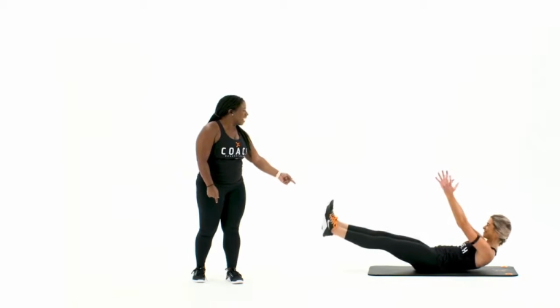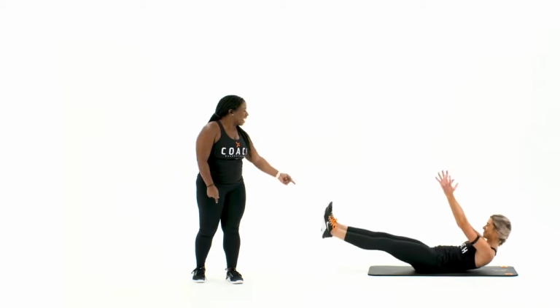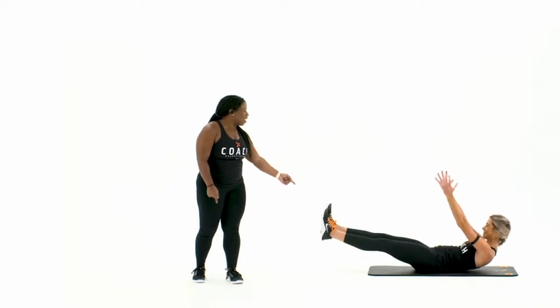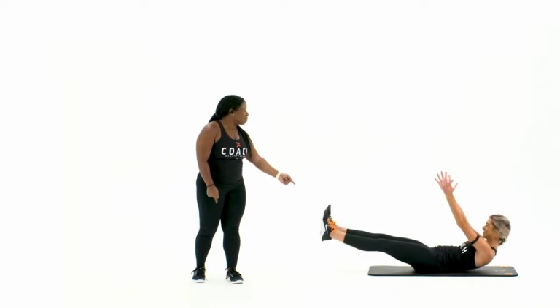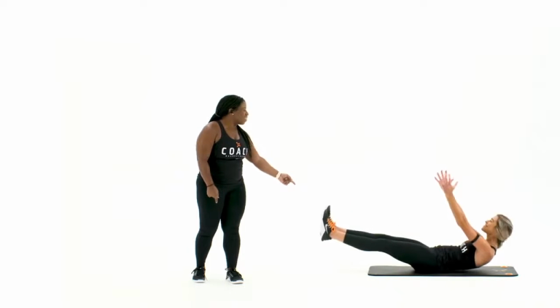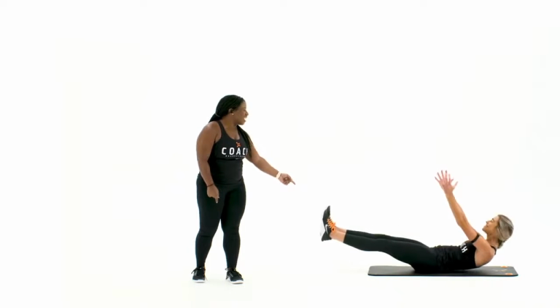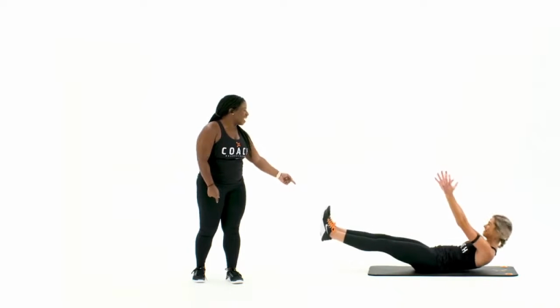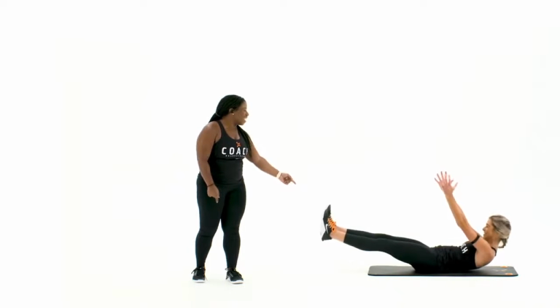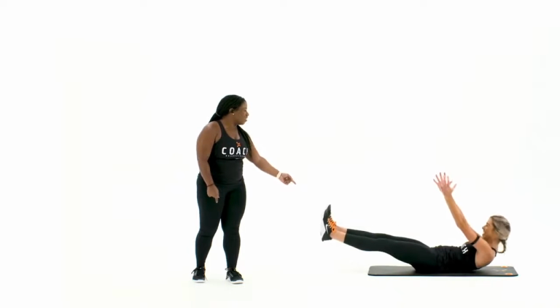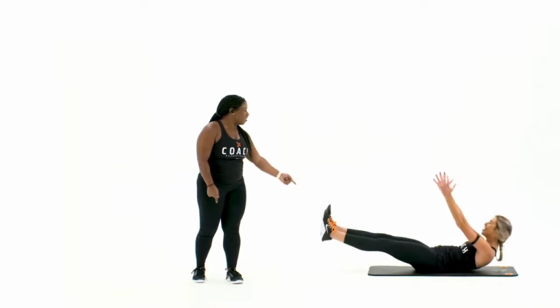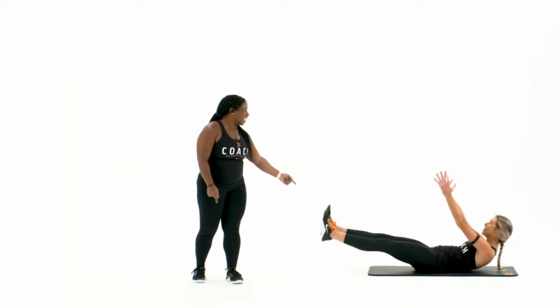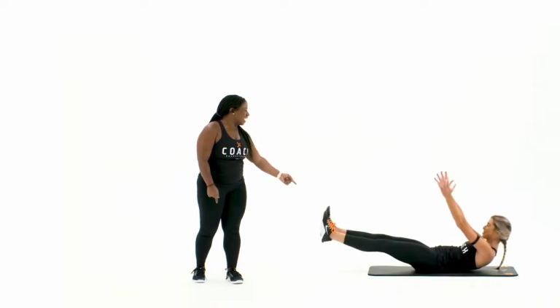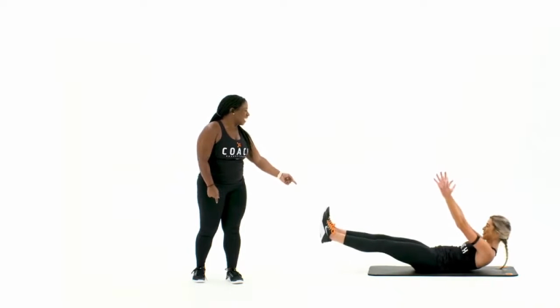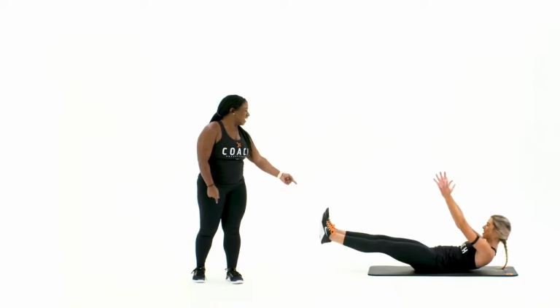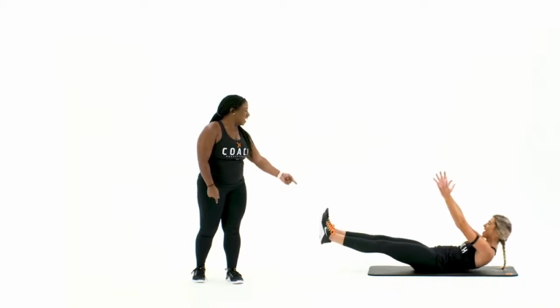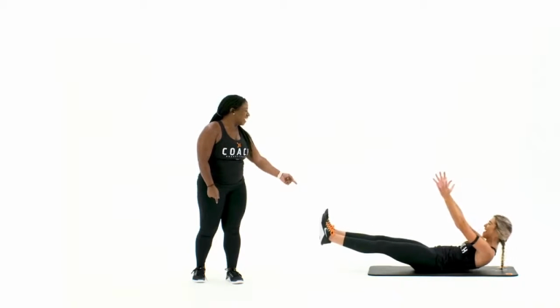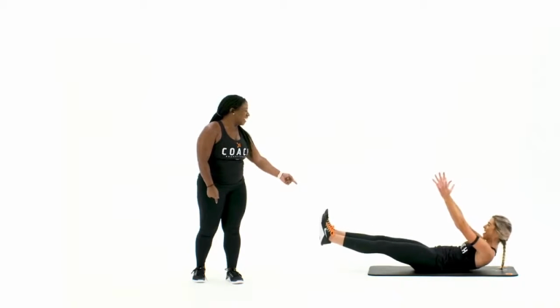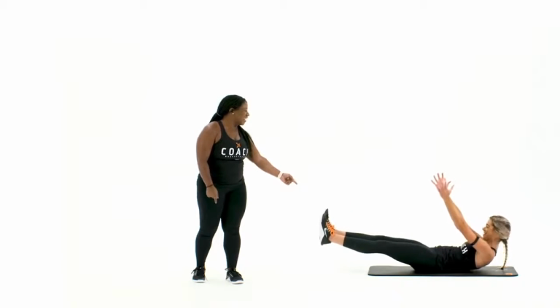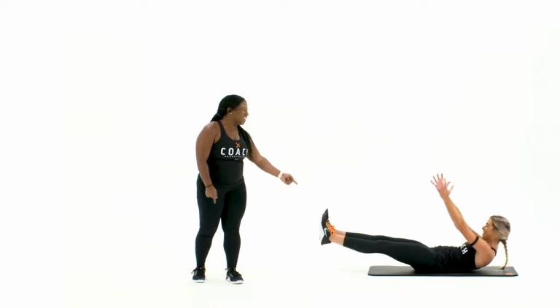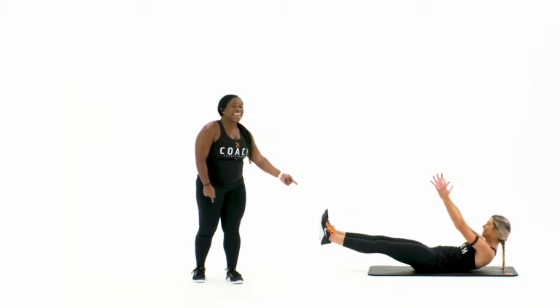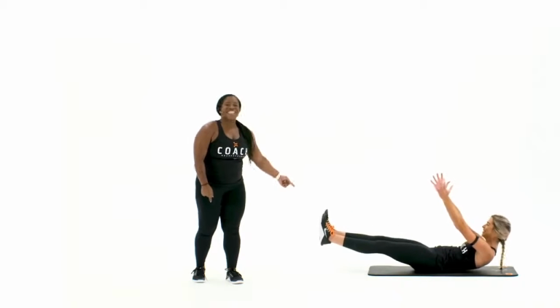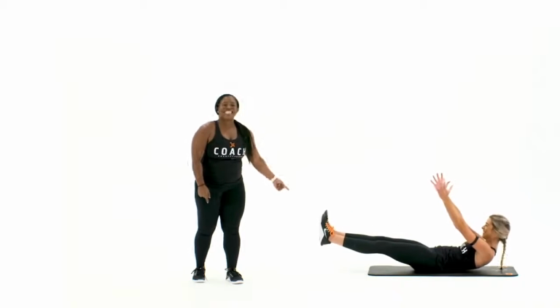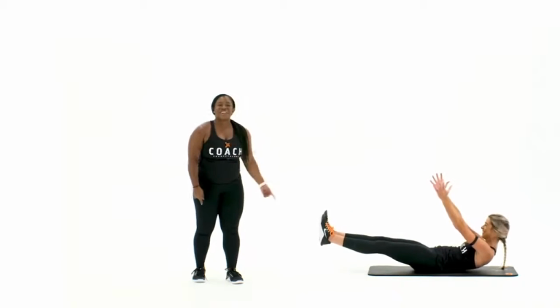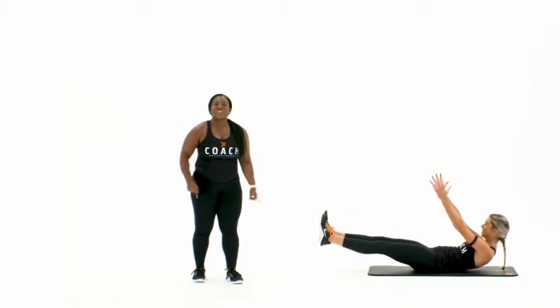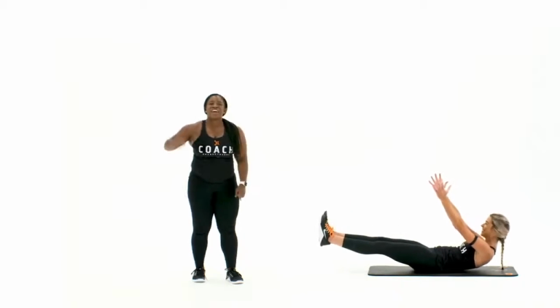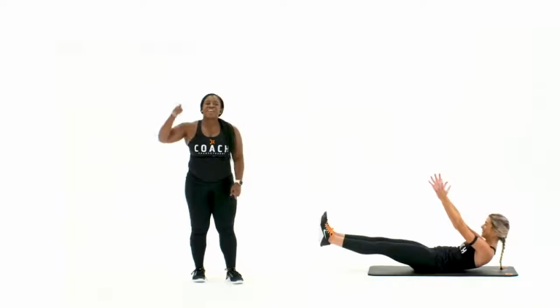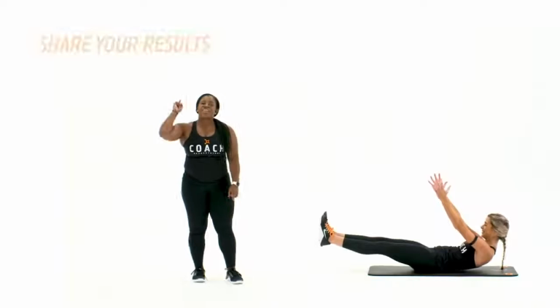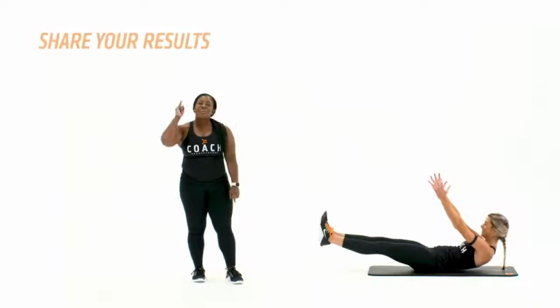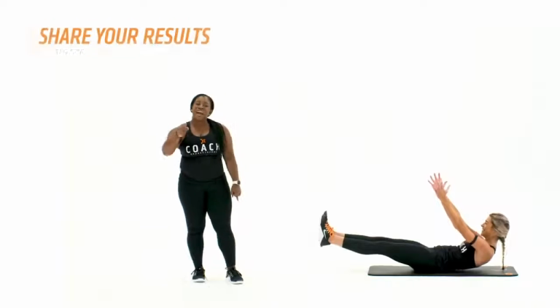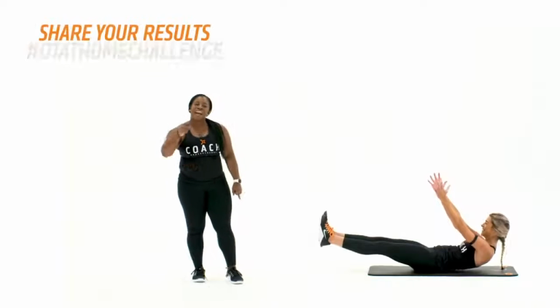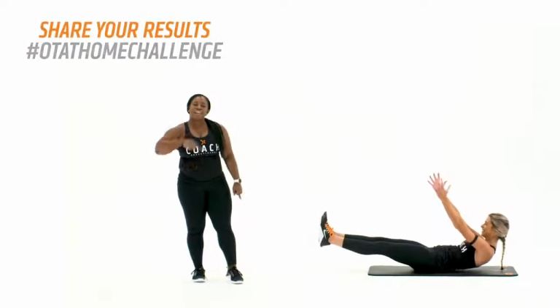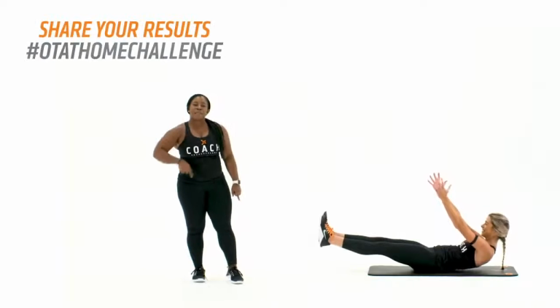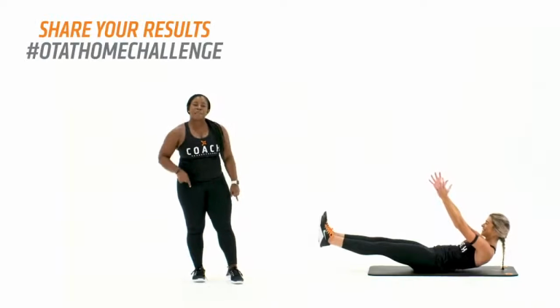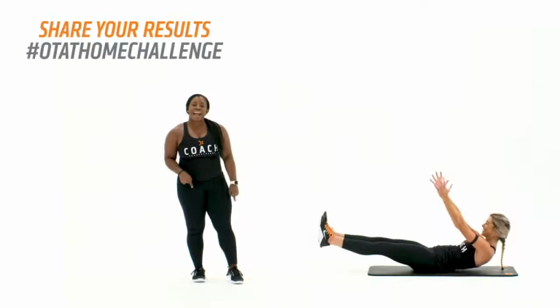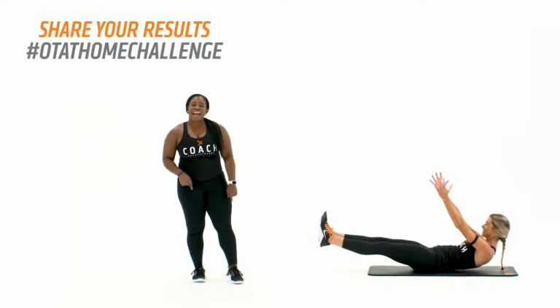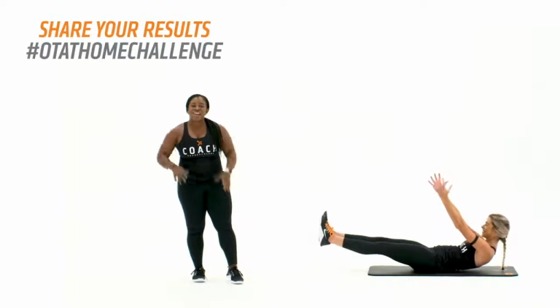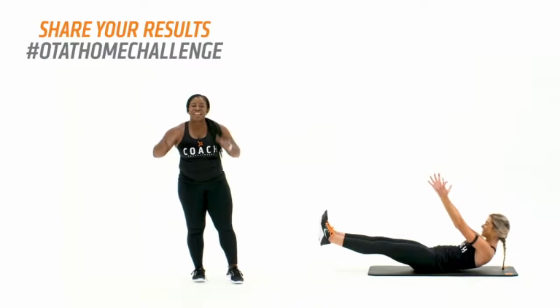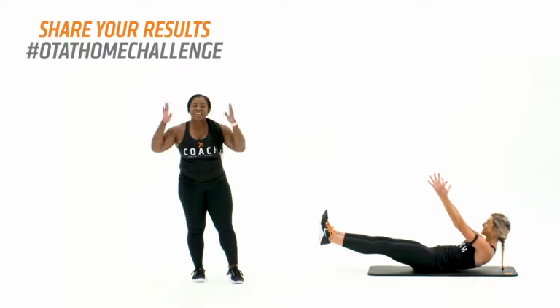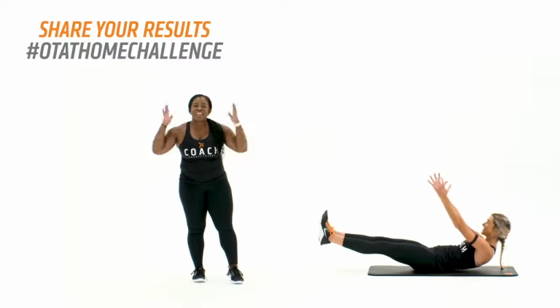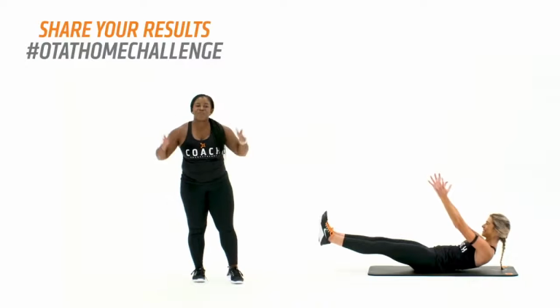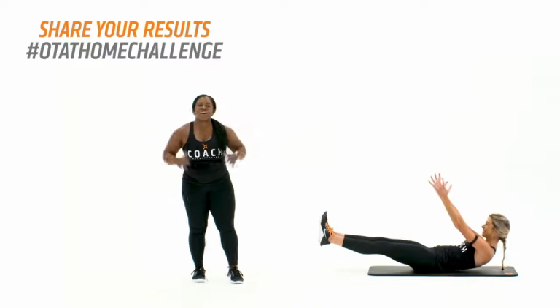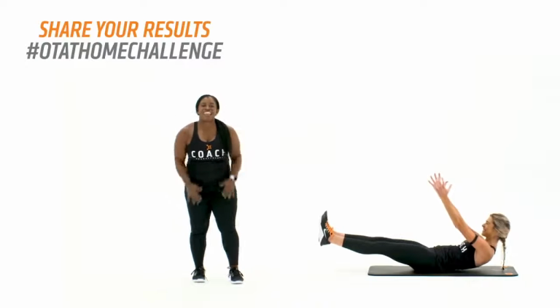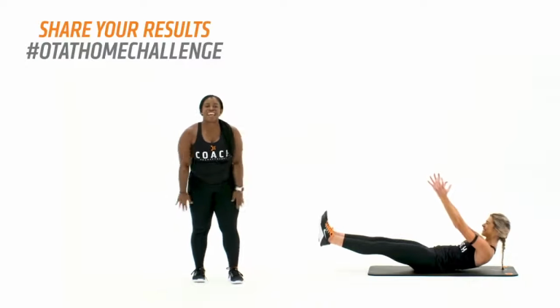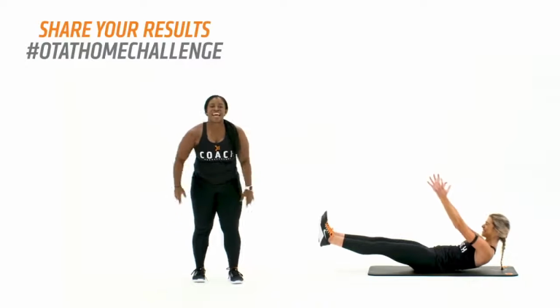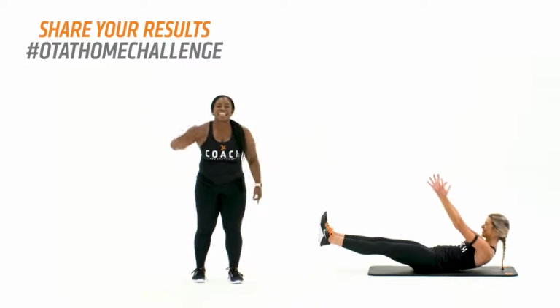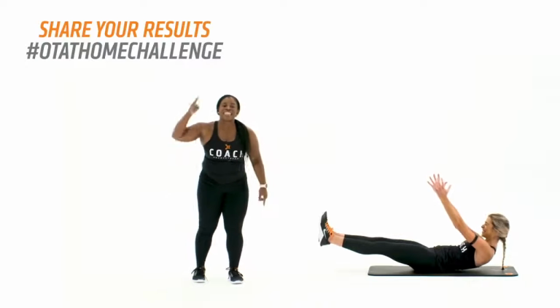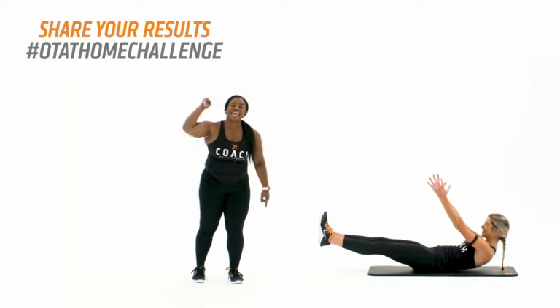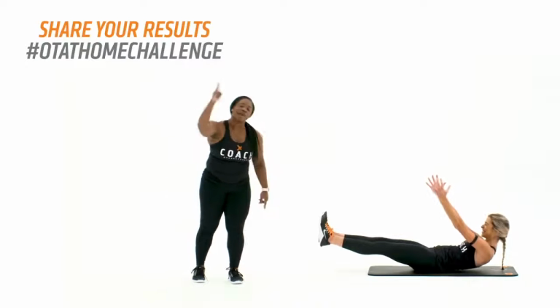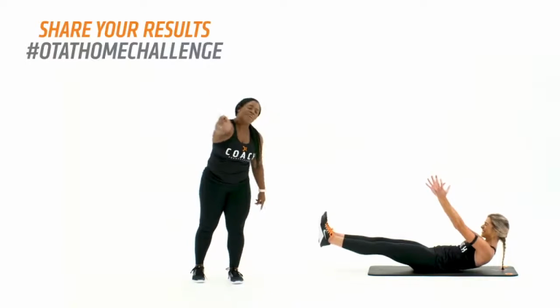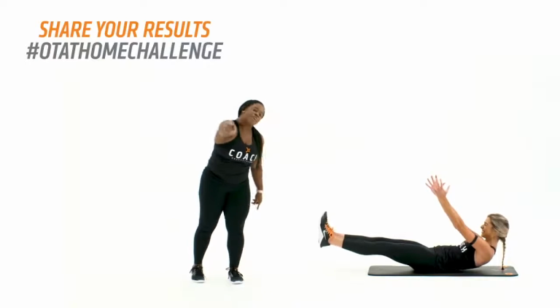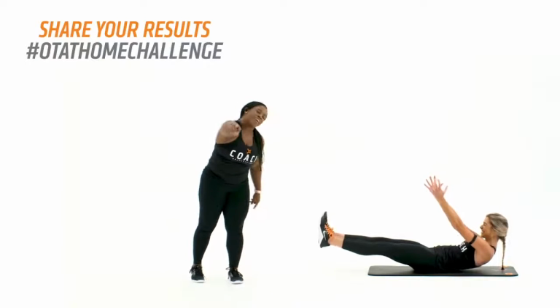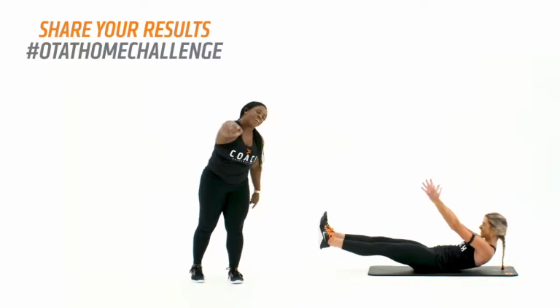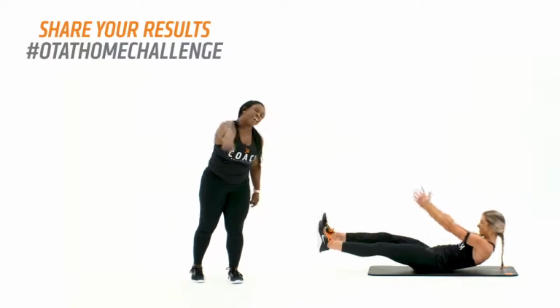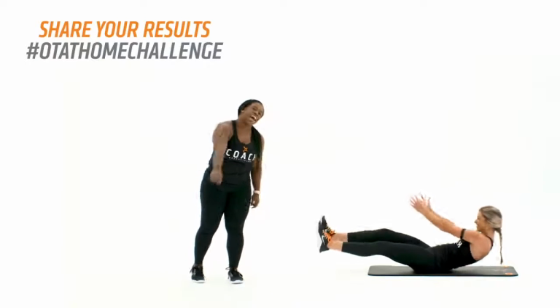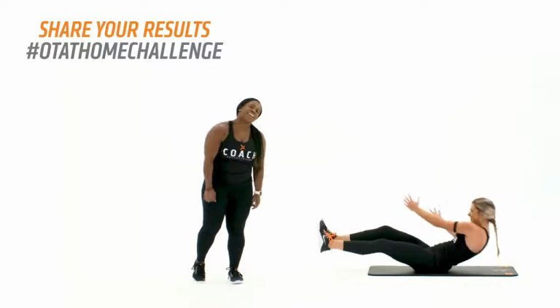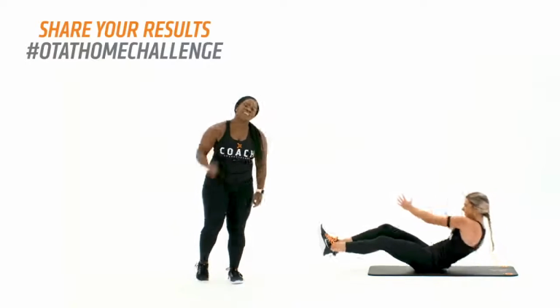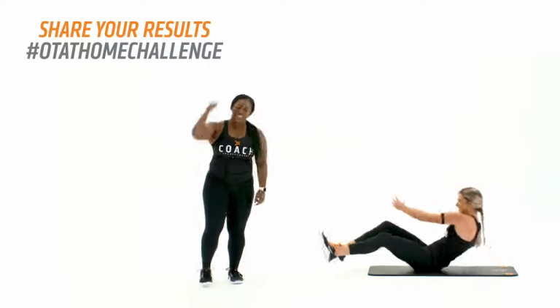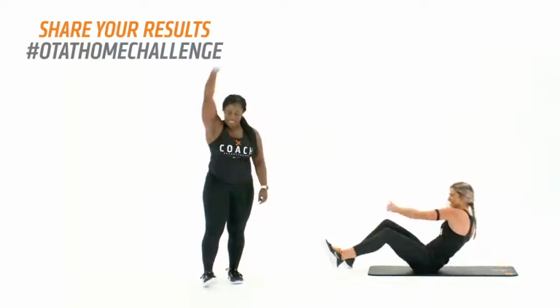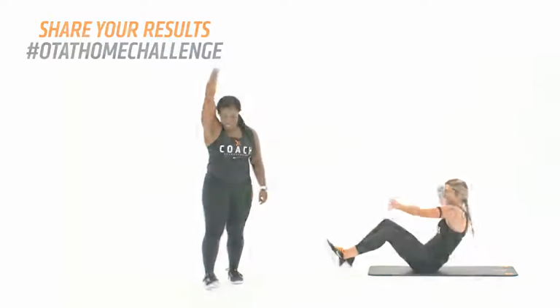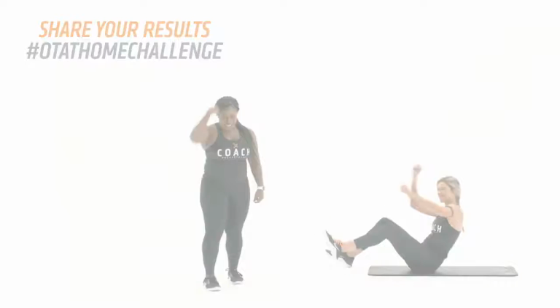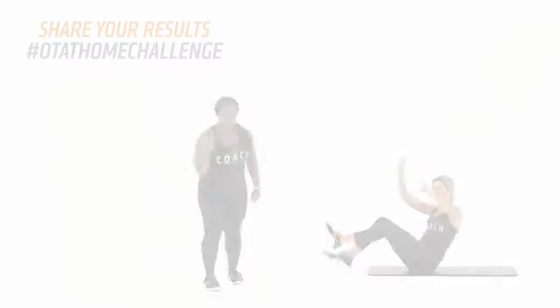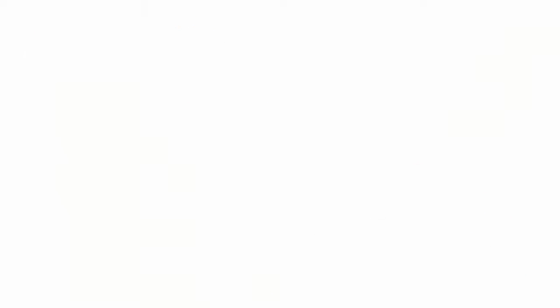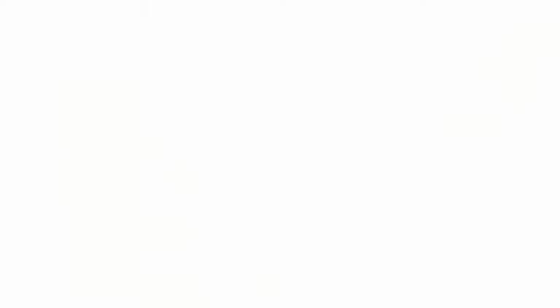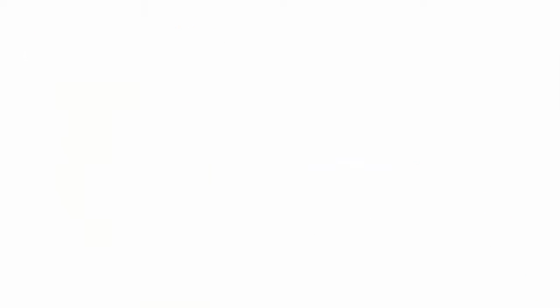Yeah, there we go. So you have that buyout and then you are done — 10-minute plank challenge conquered.